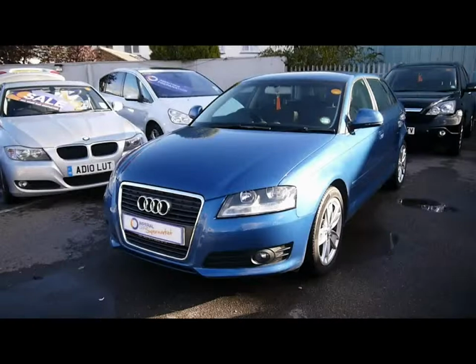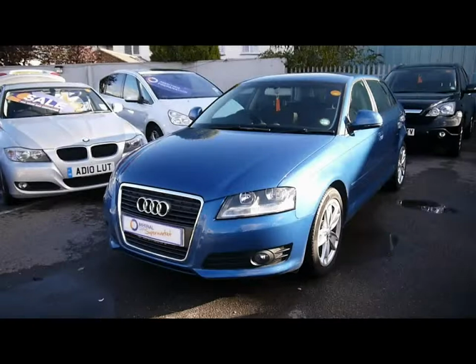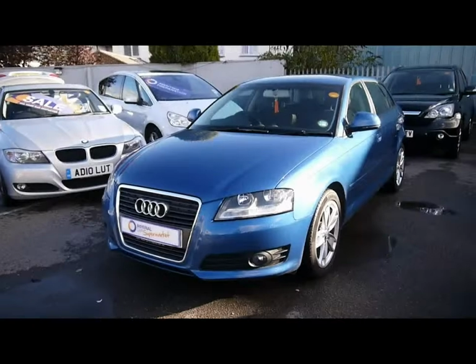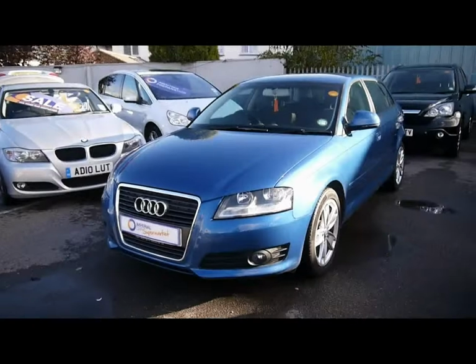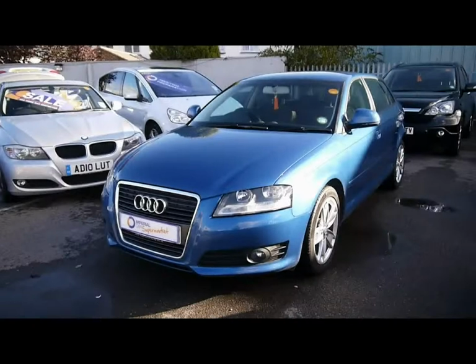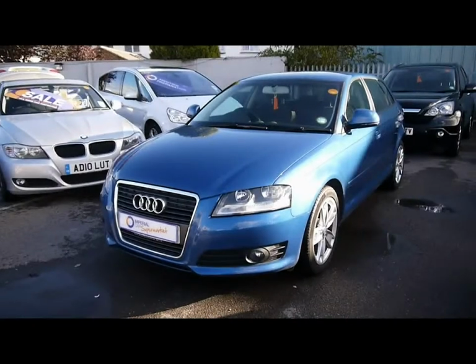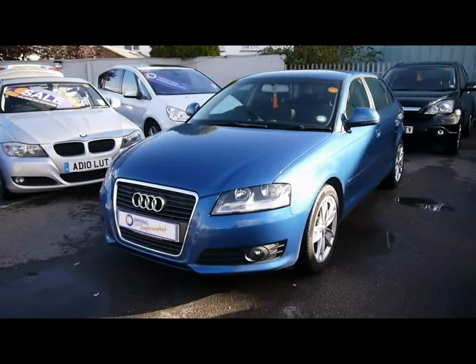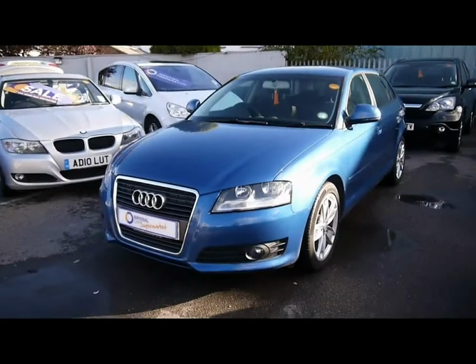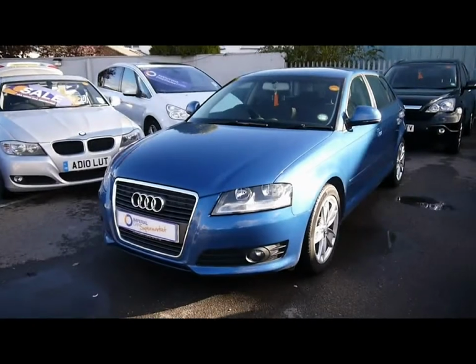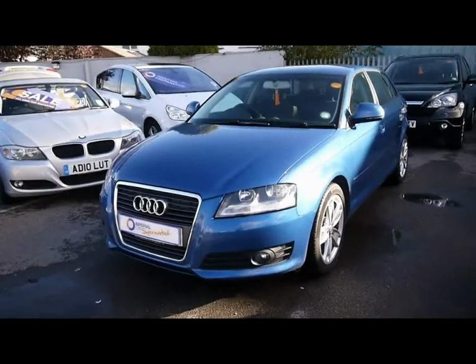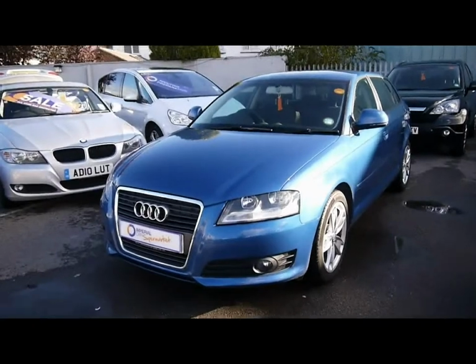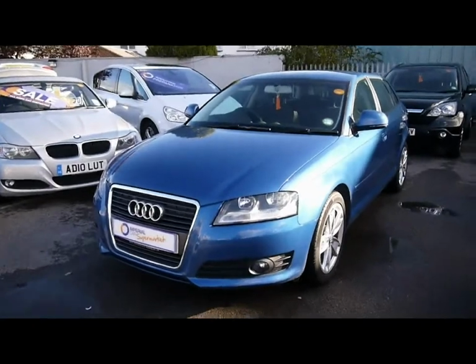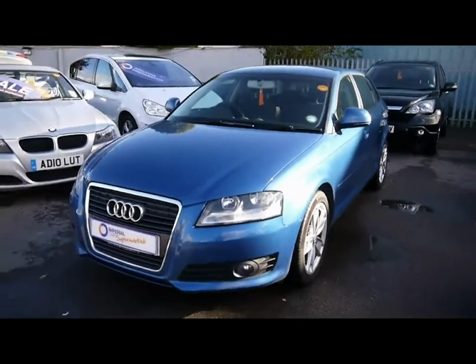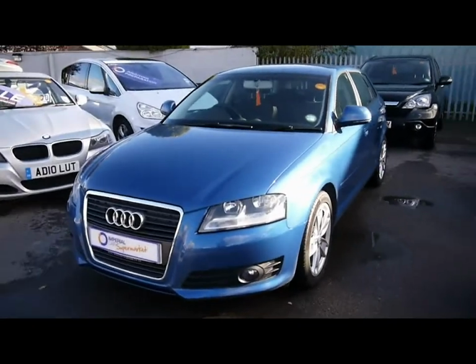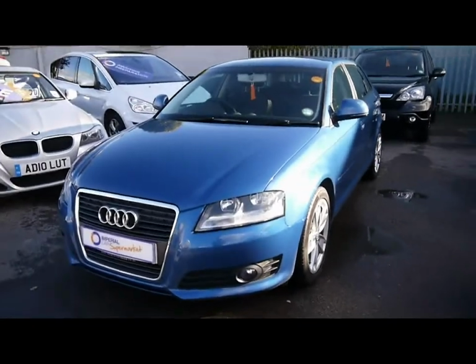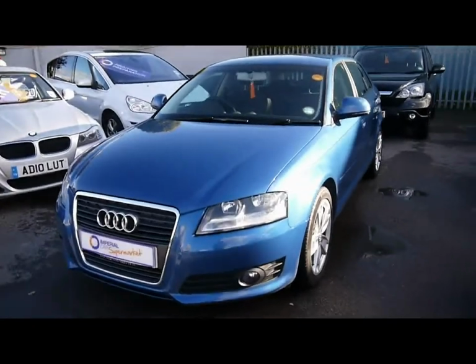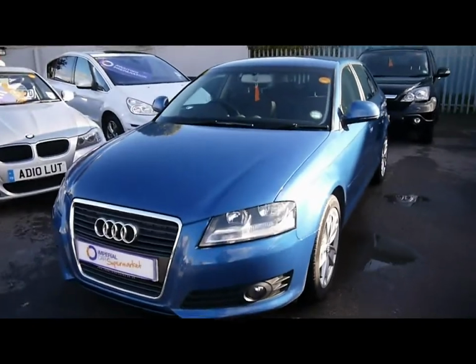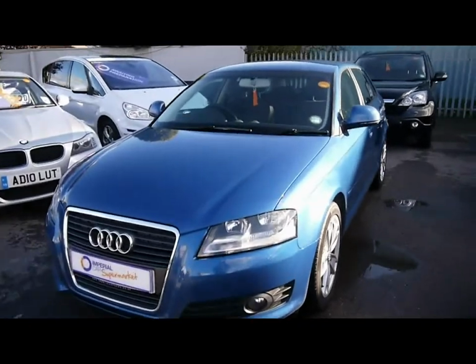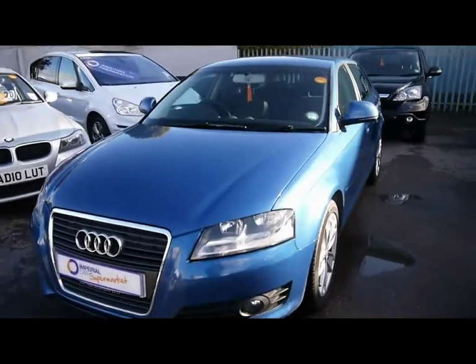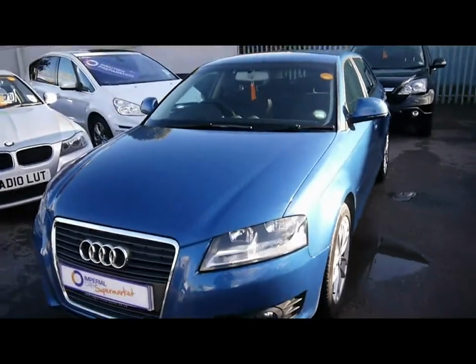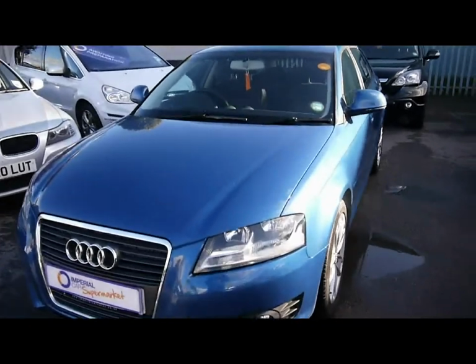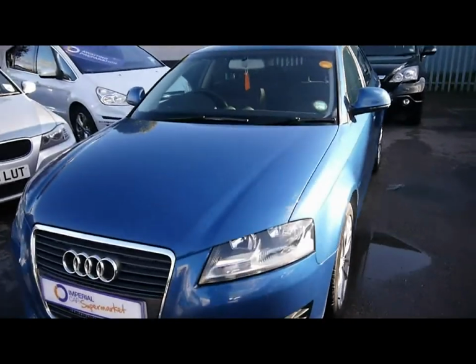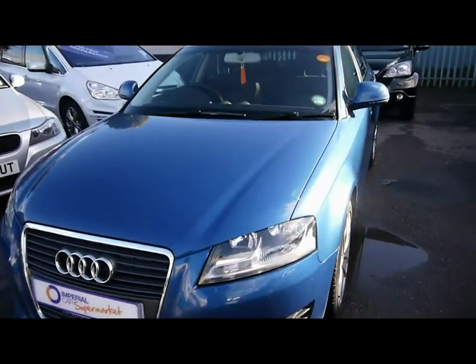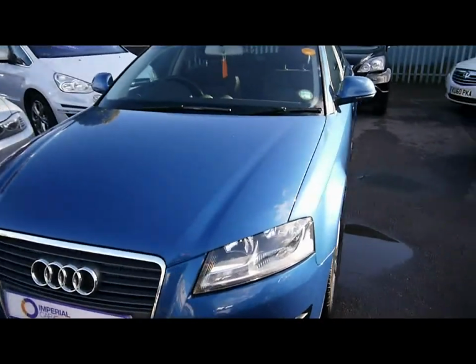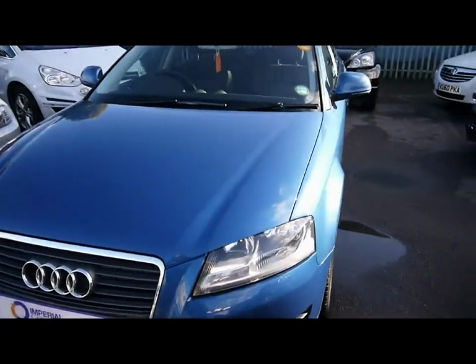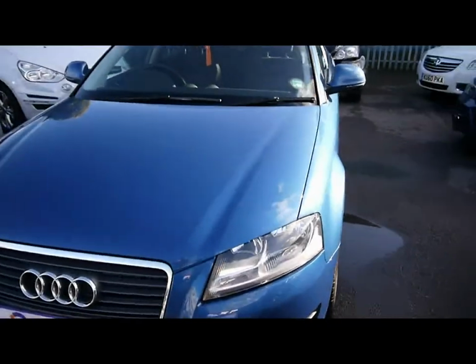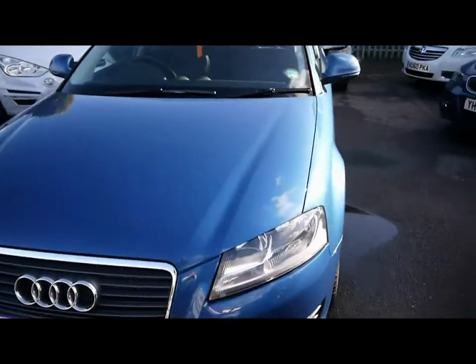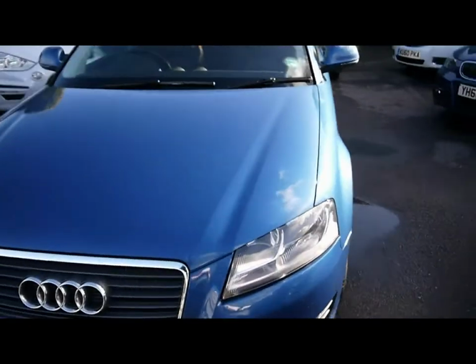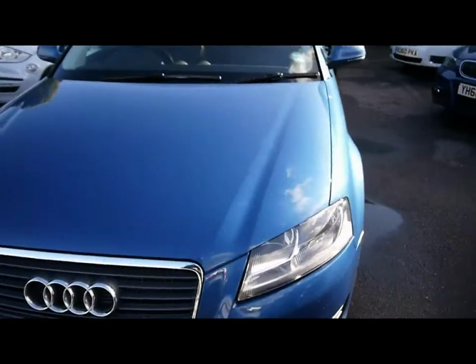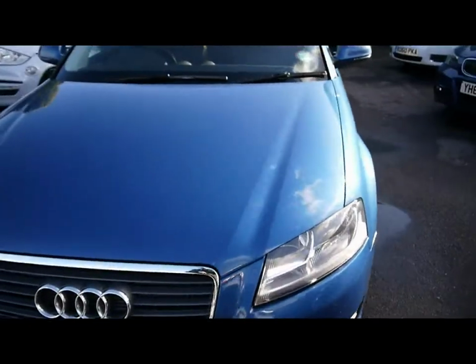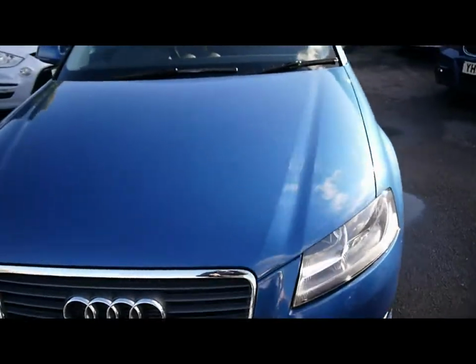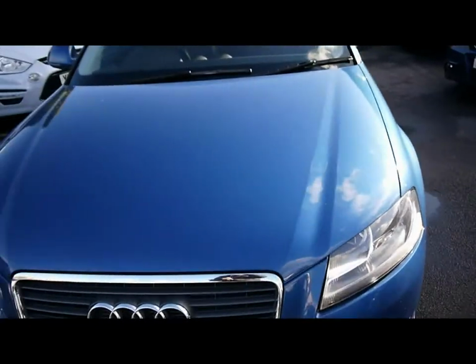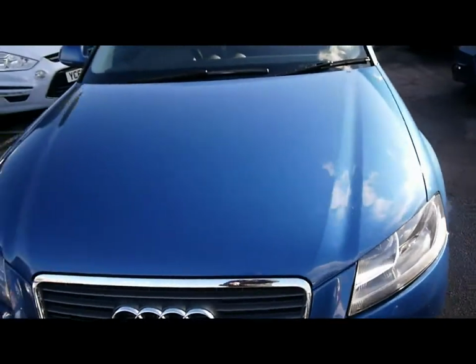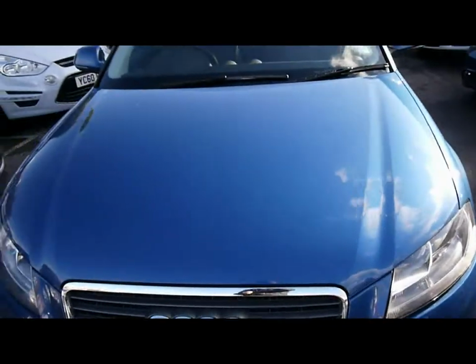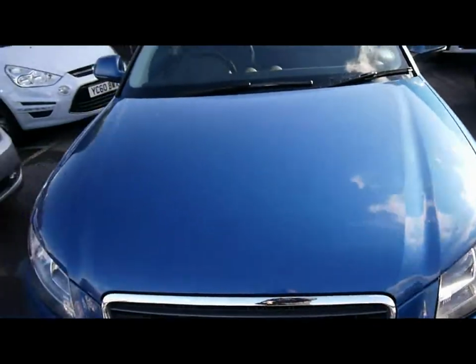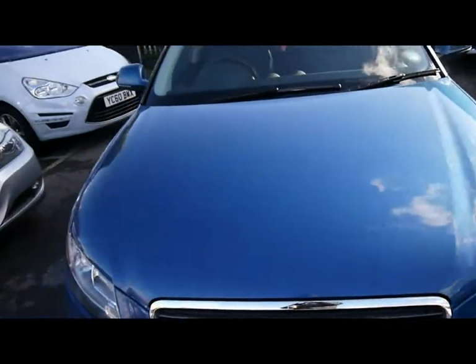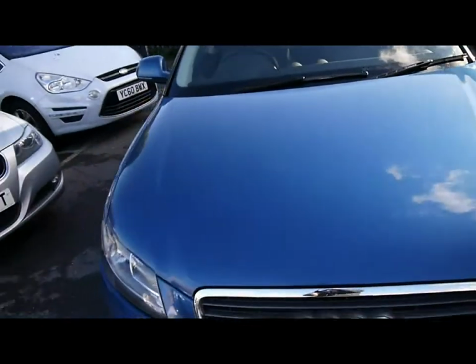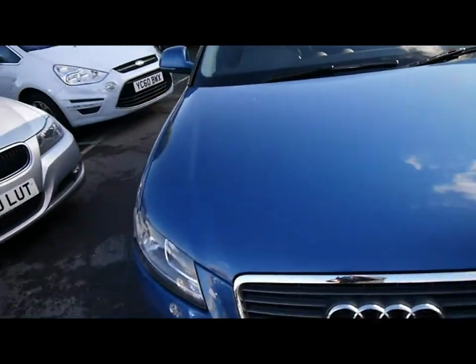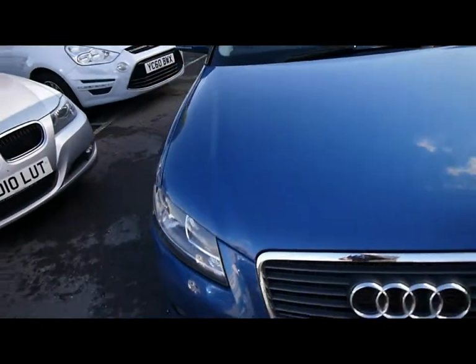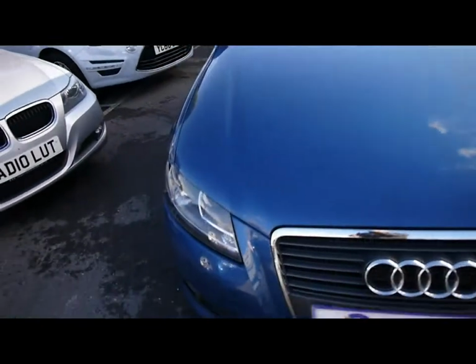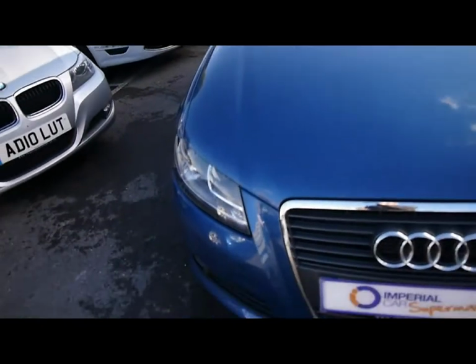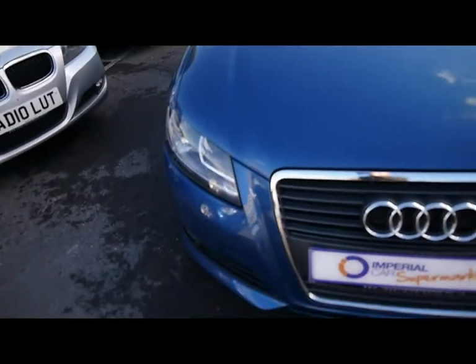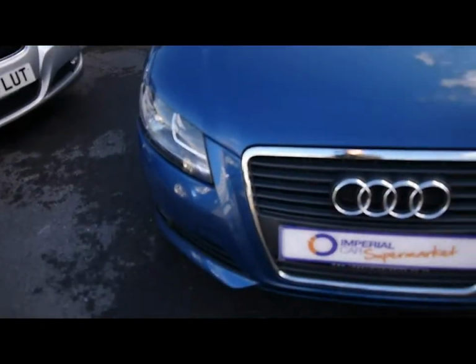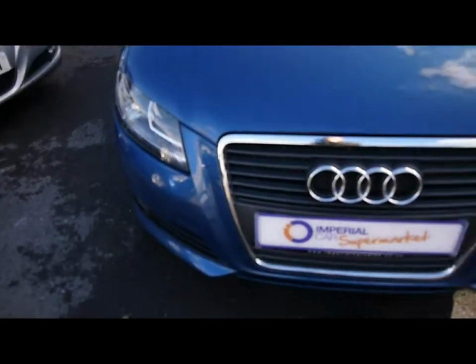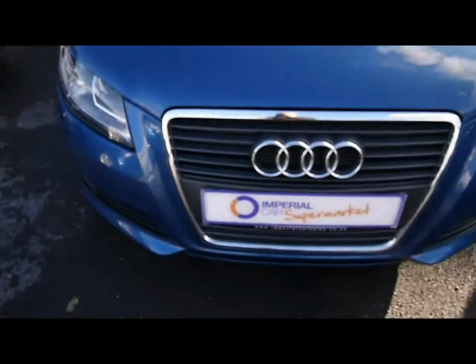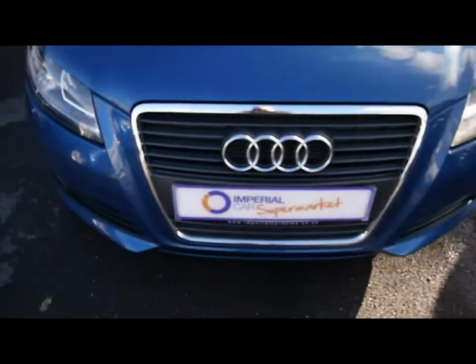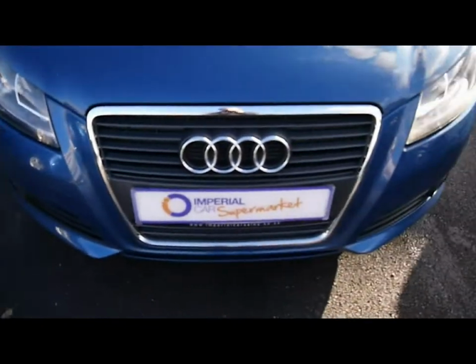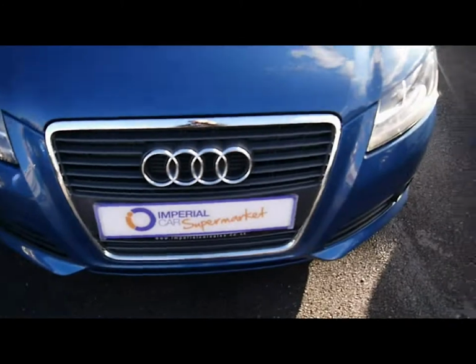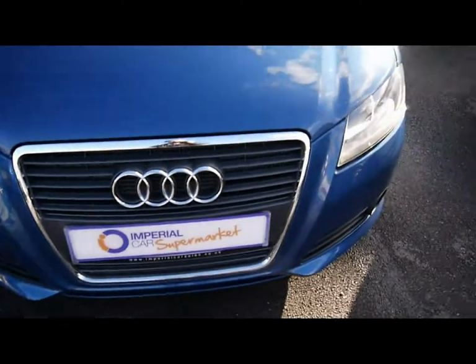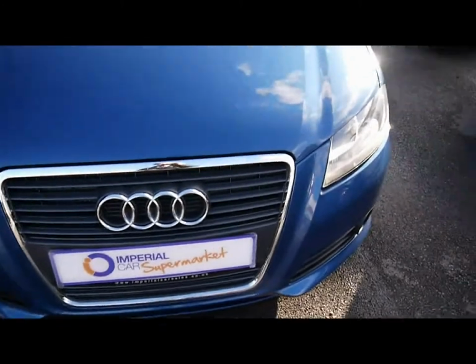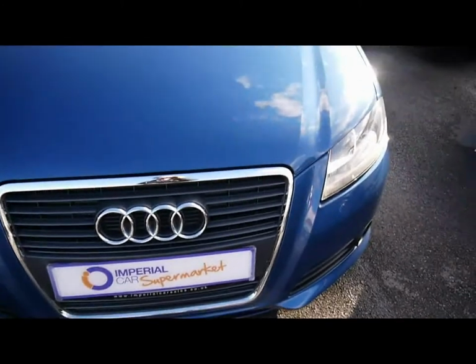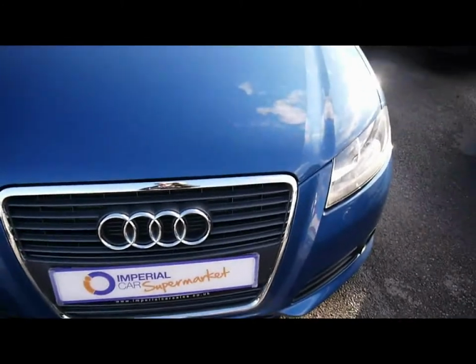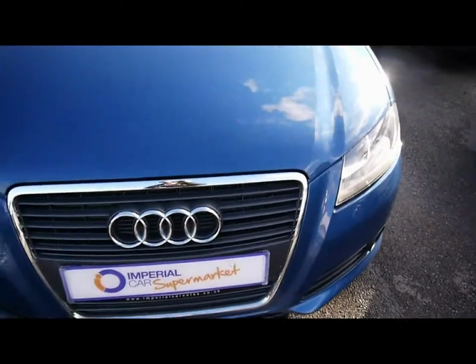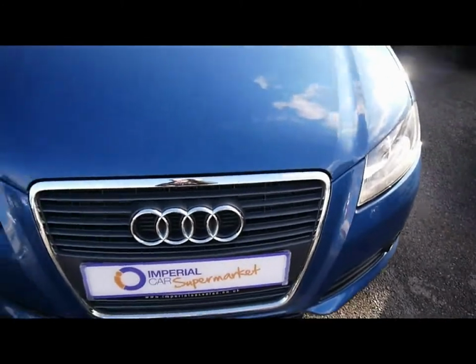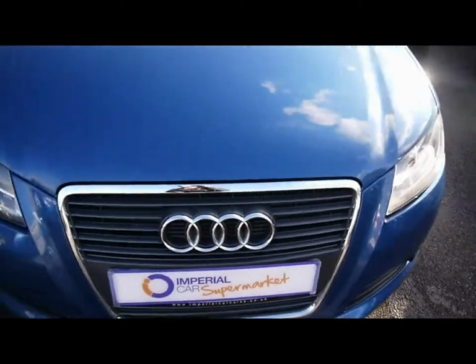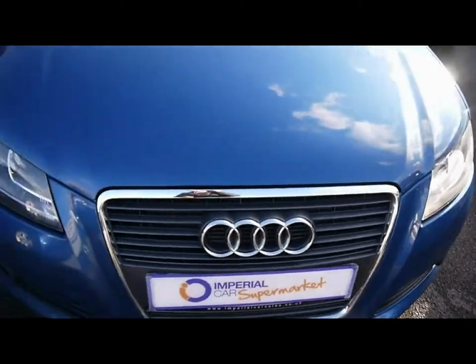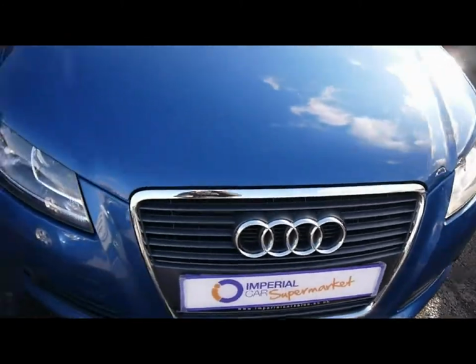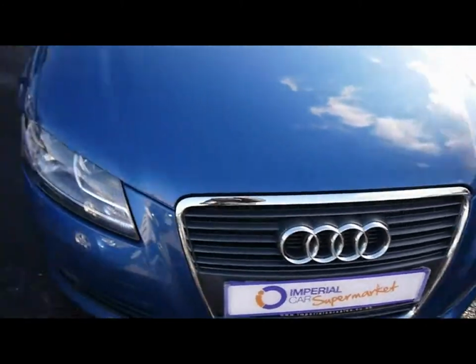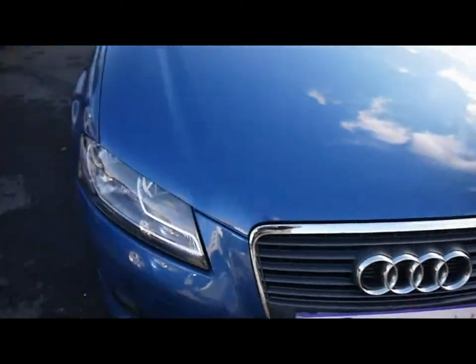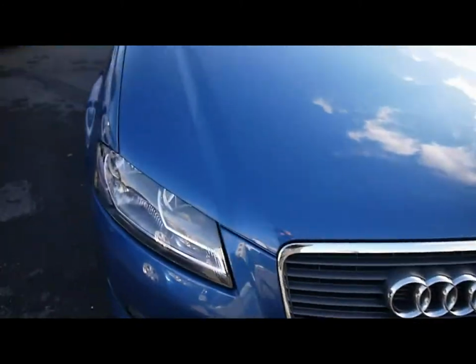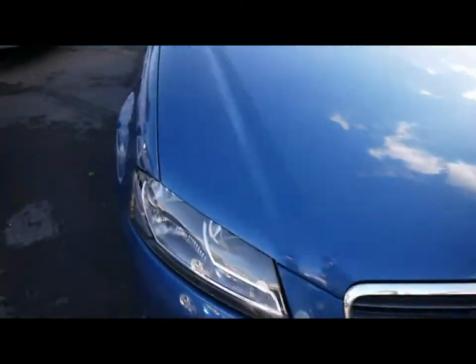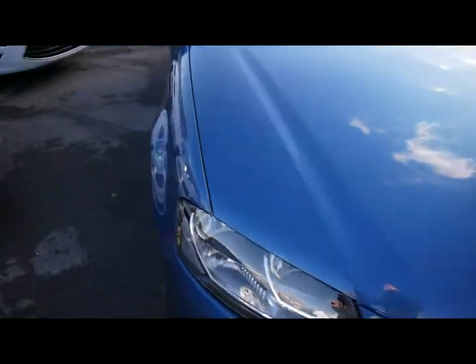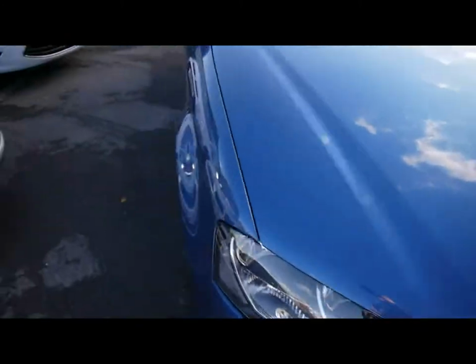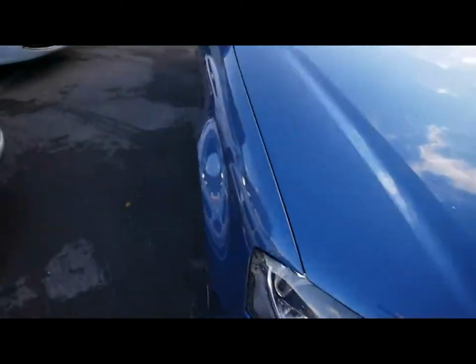Welcome to Imperial Cars. Today we have a 59 plate Audi A3 to show you, finished in blue as a five door hatchback.